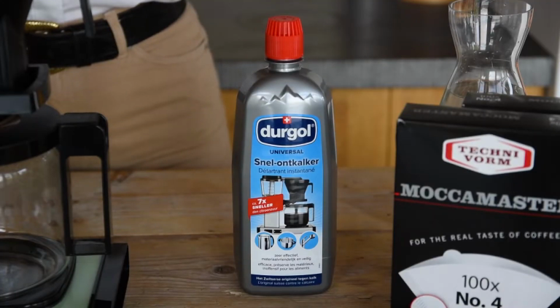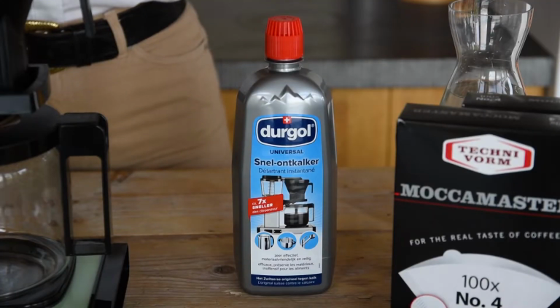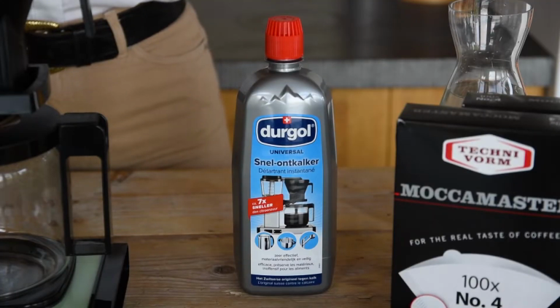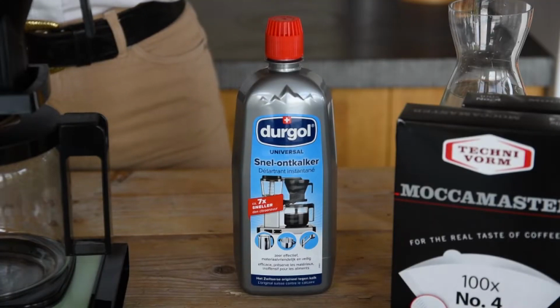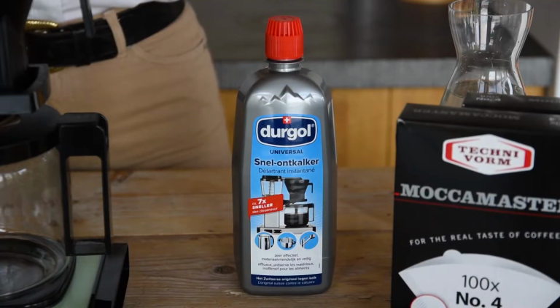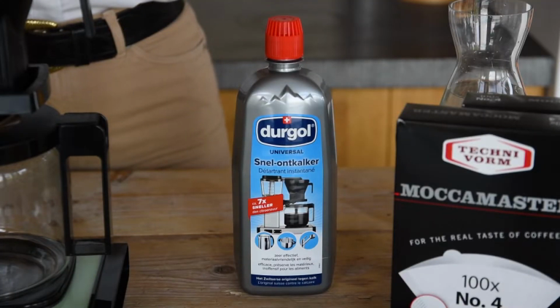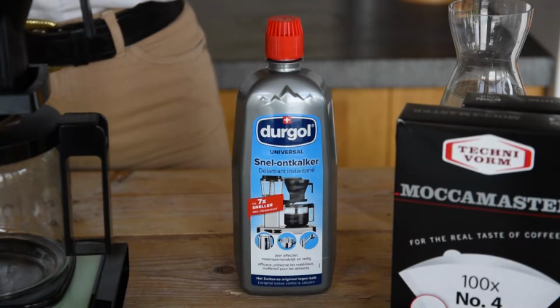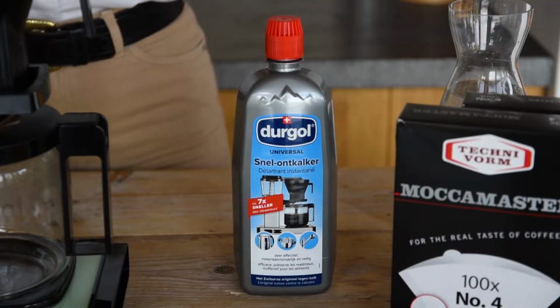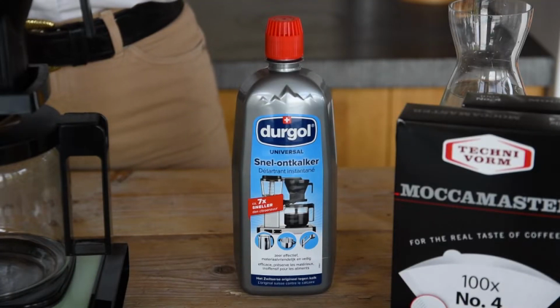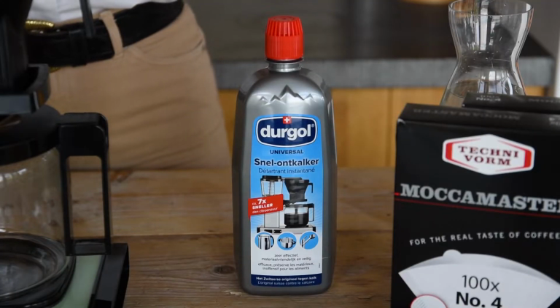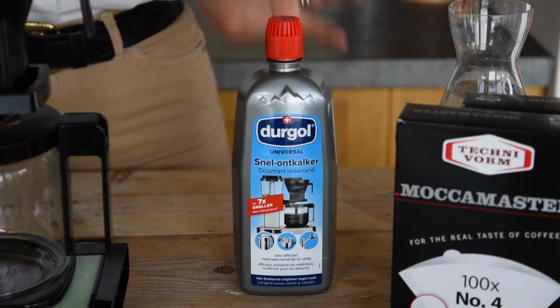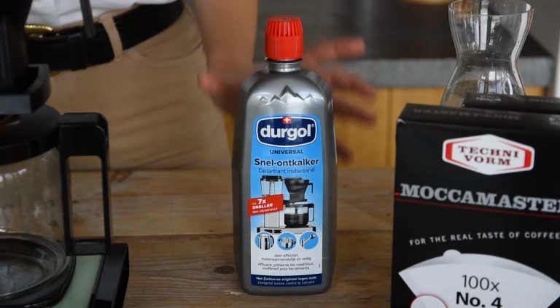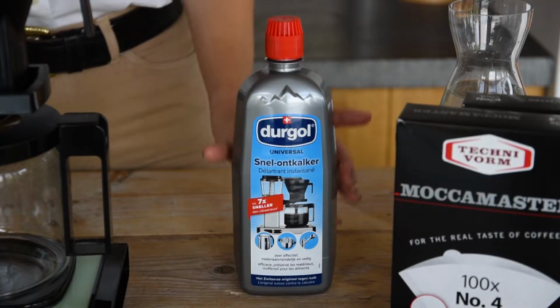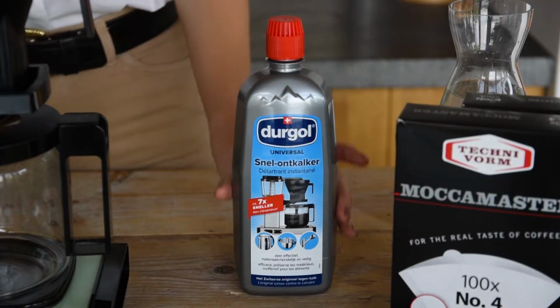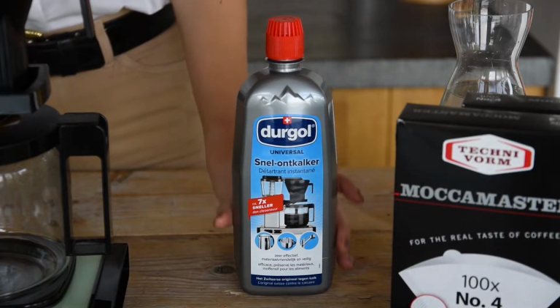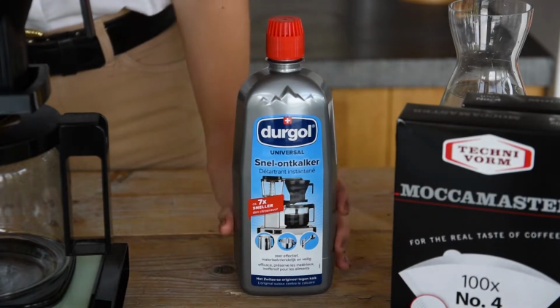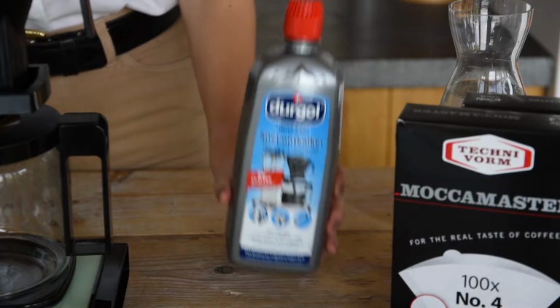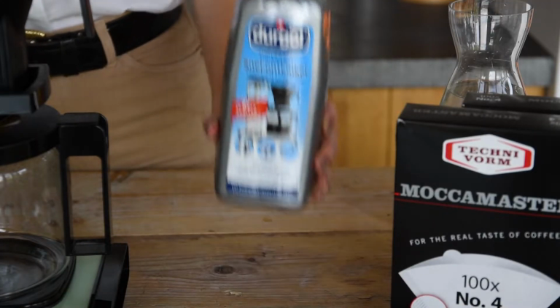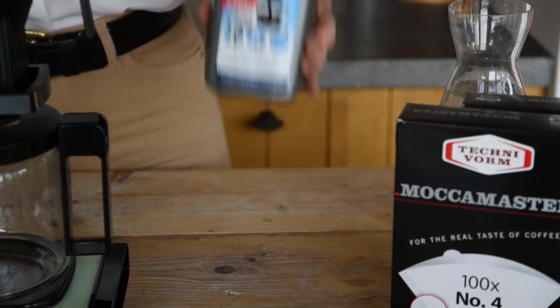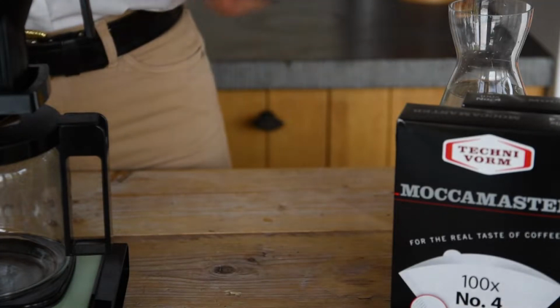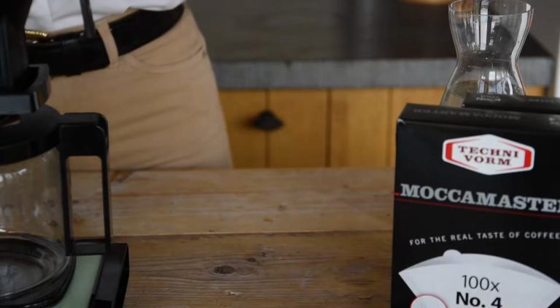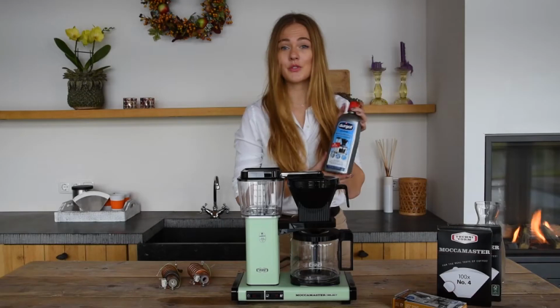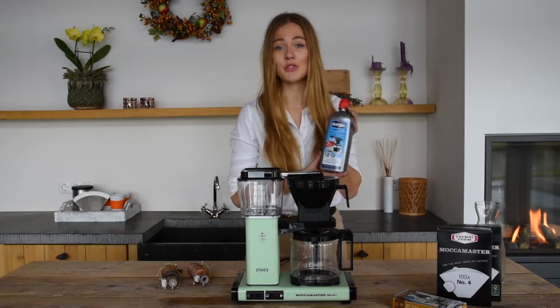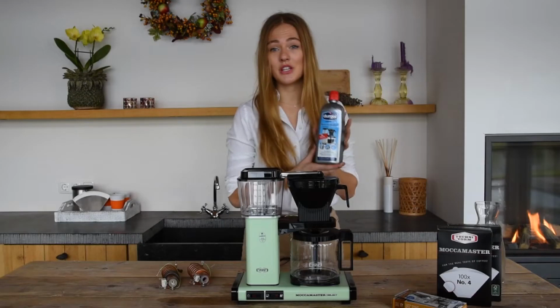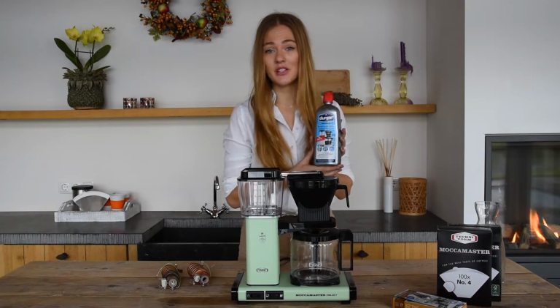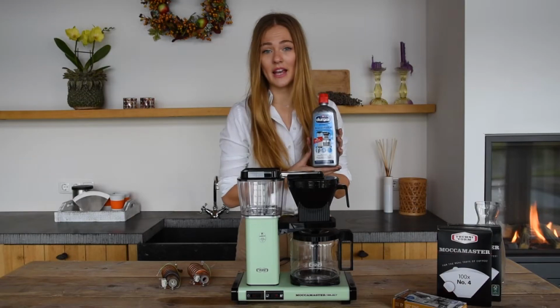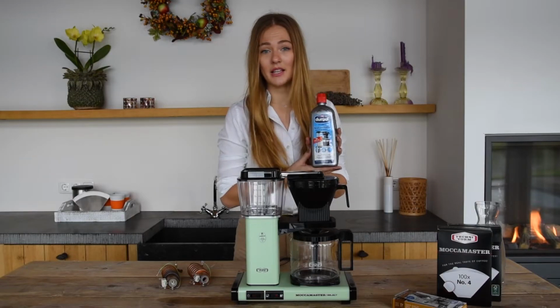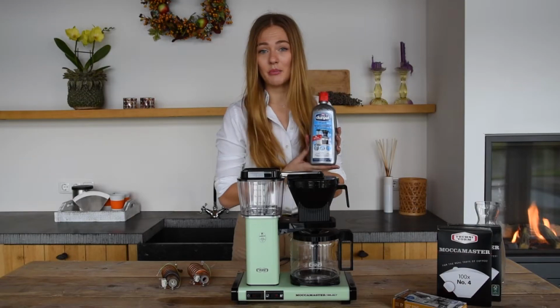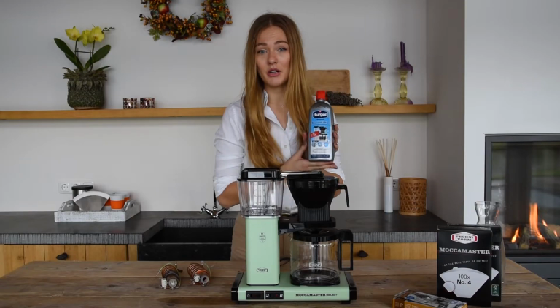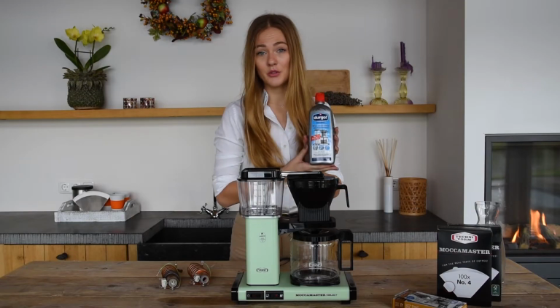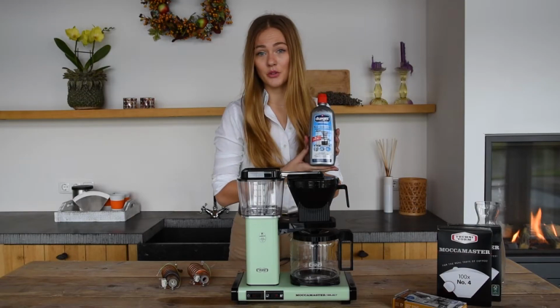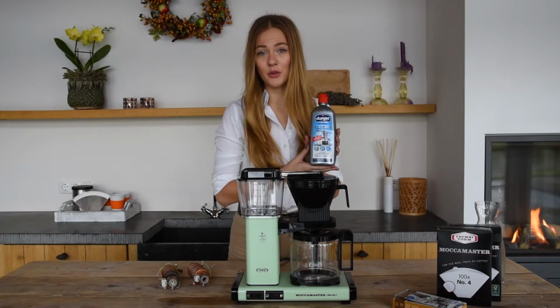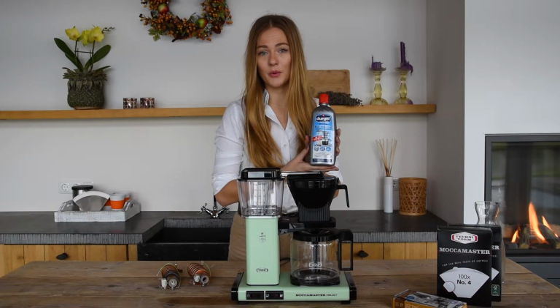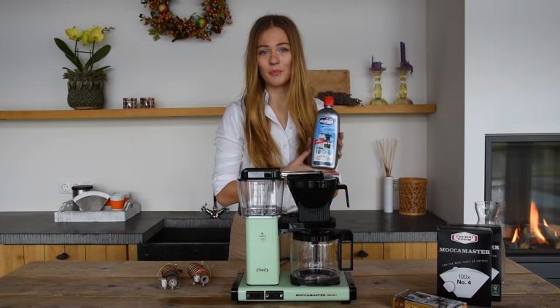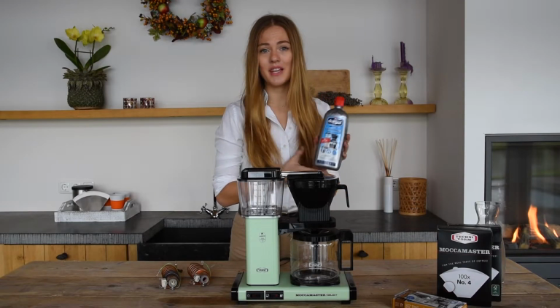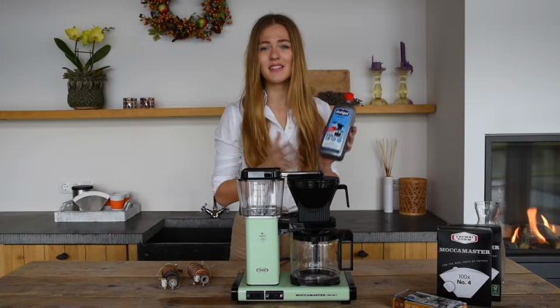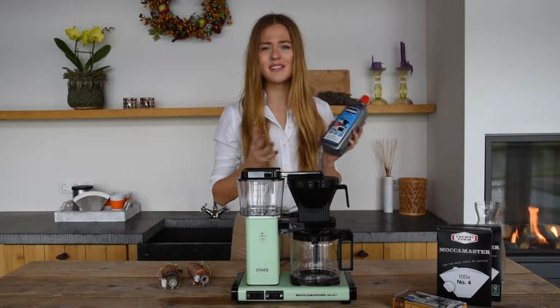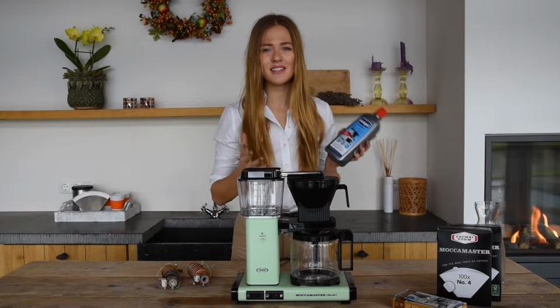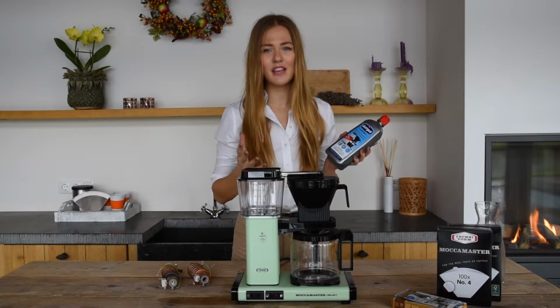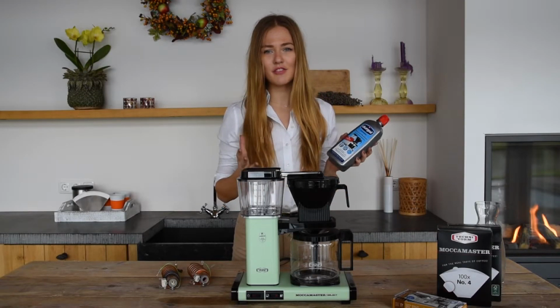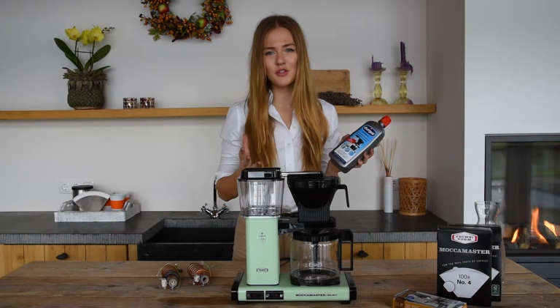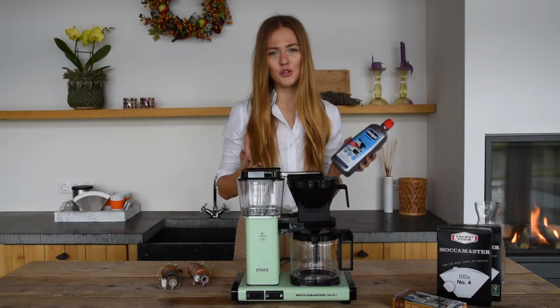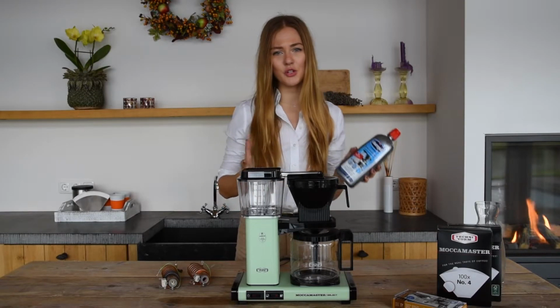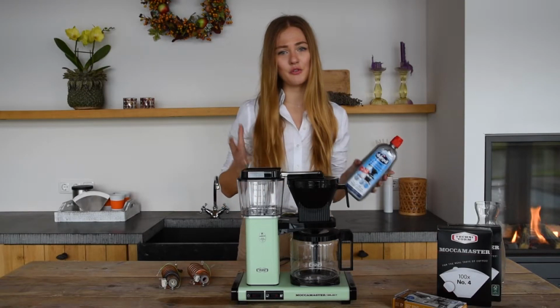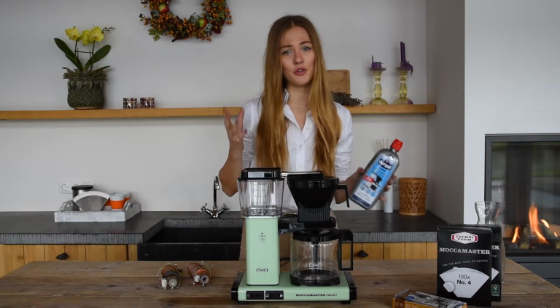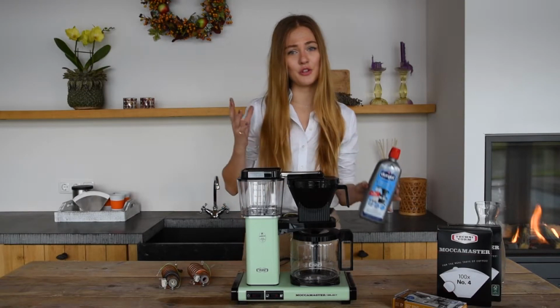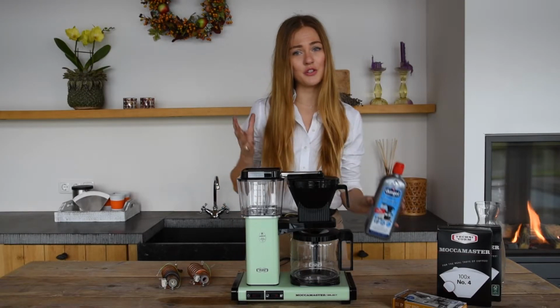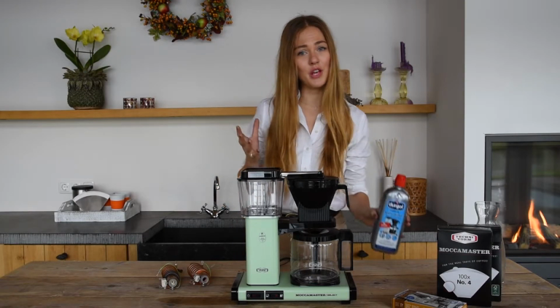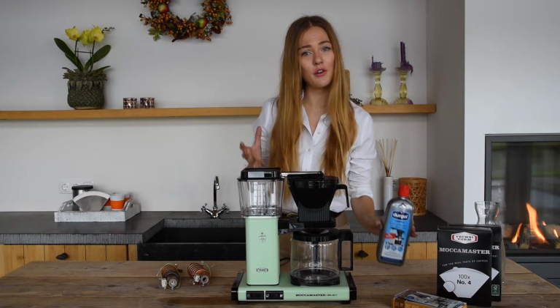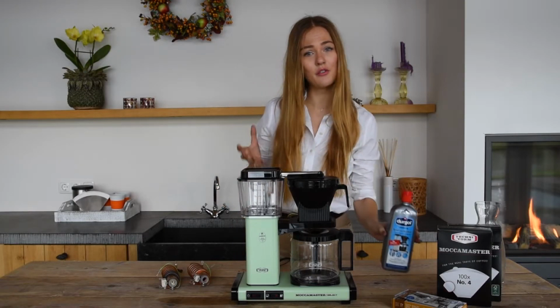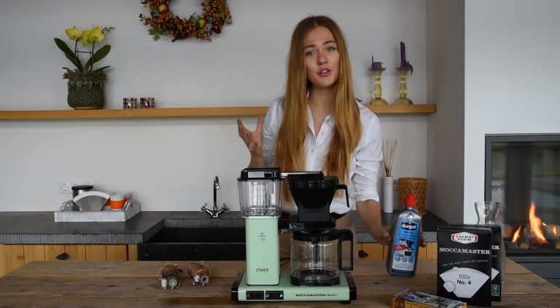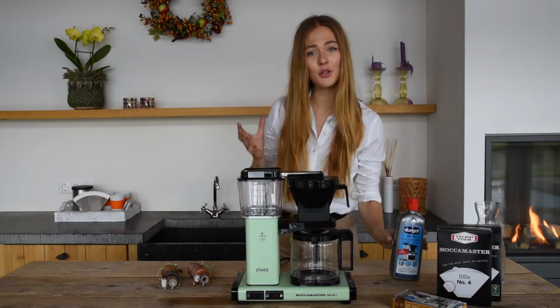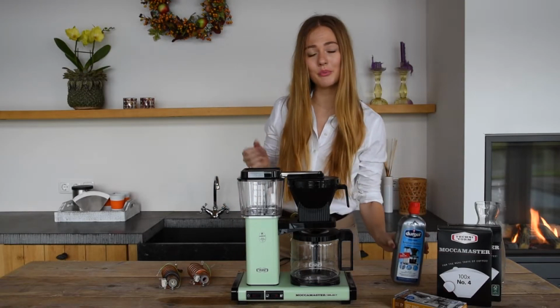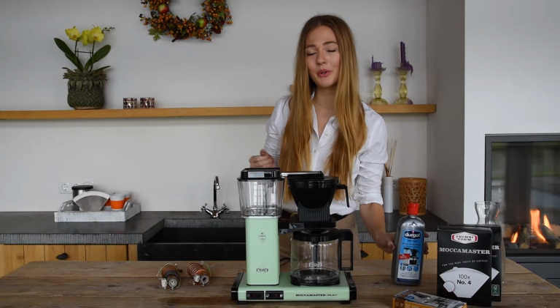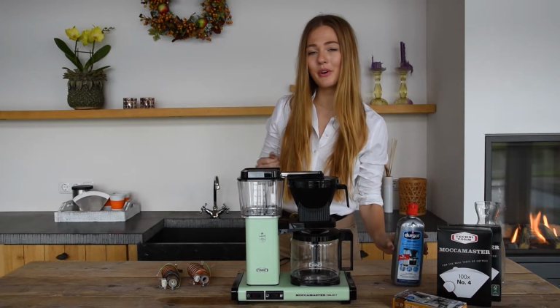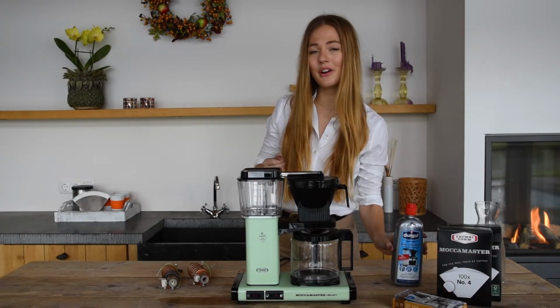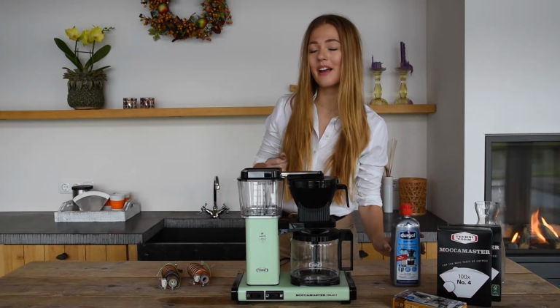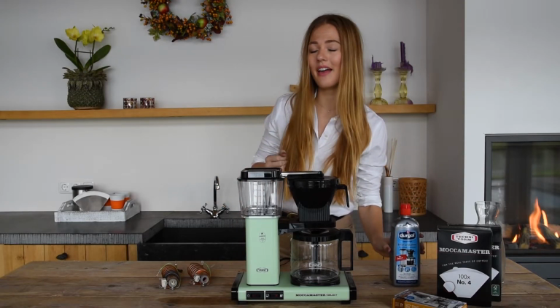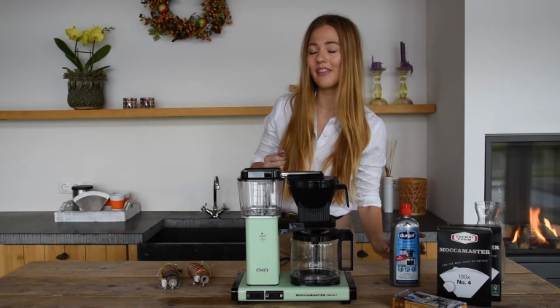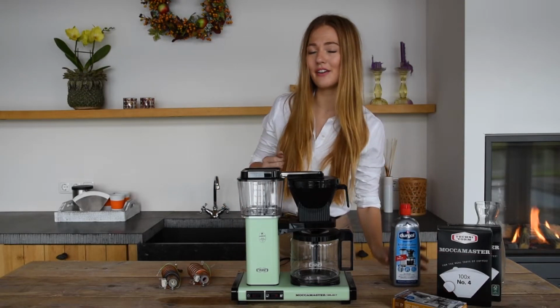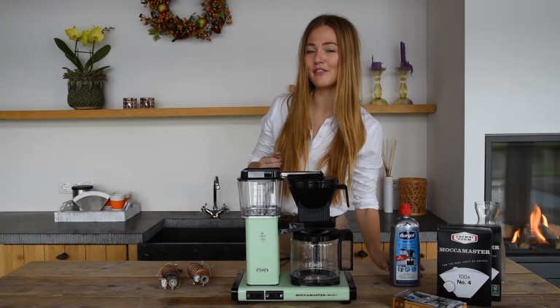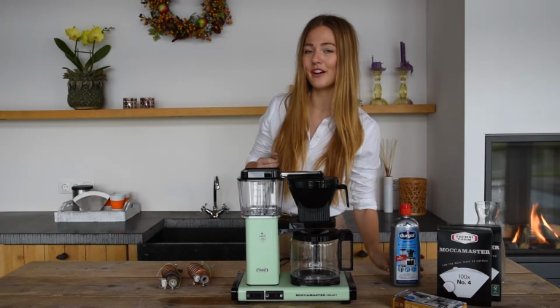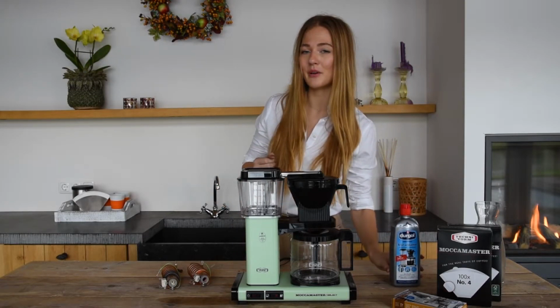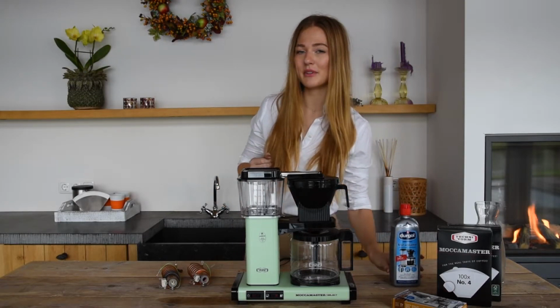We recommend using Universal D-Scaler by Durgol. It's the safest choice for yourself, your brewer, and the environment.